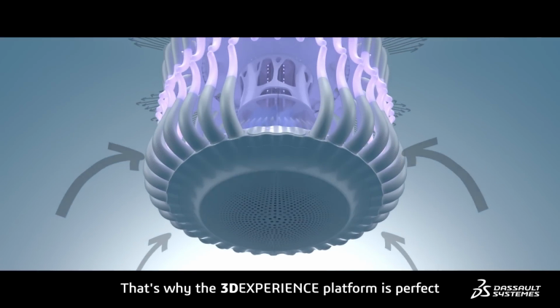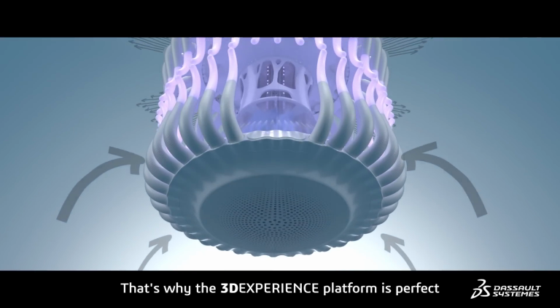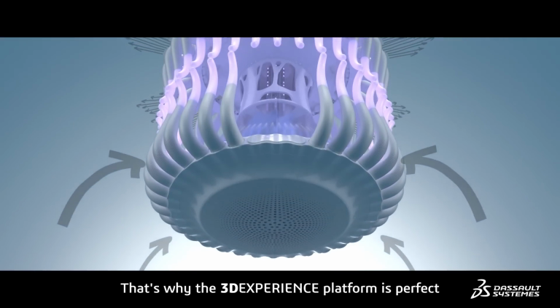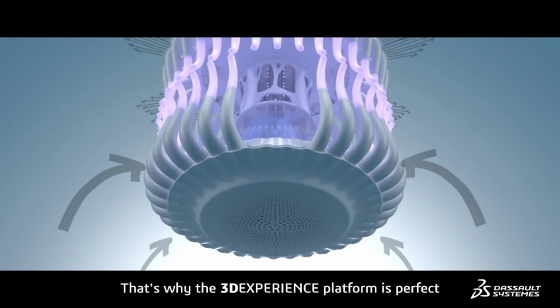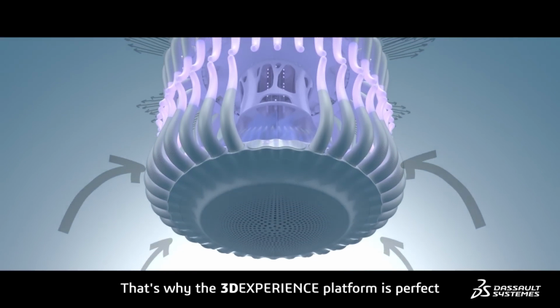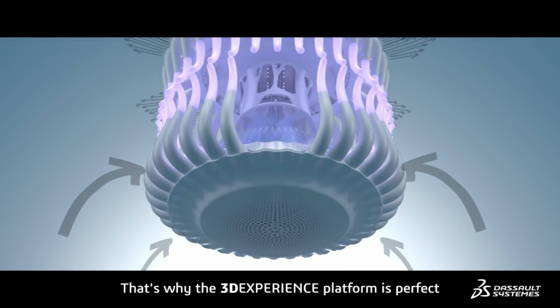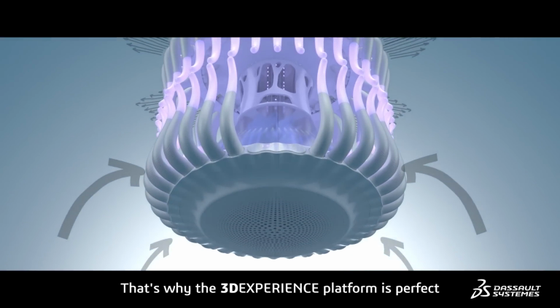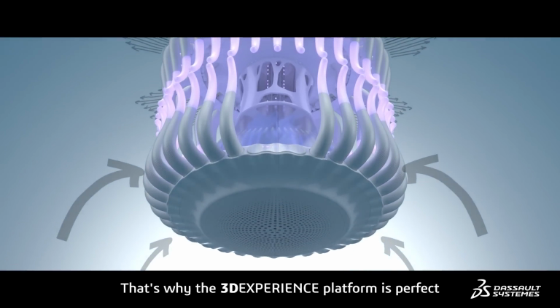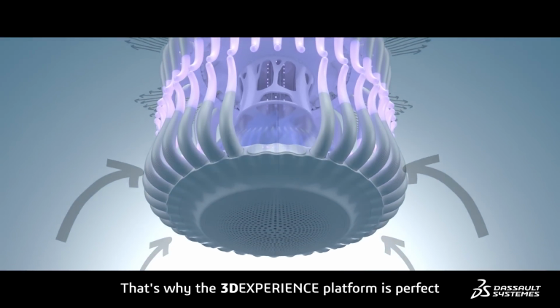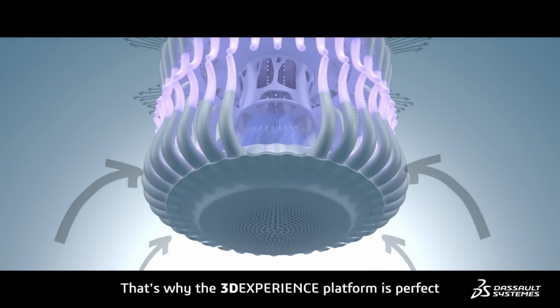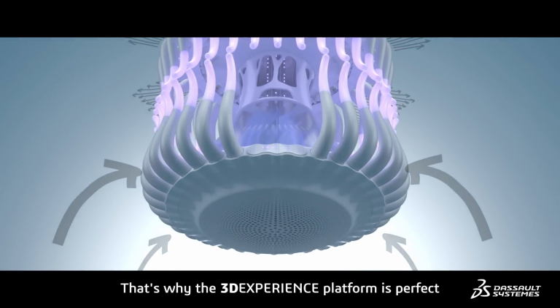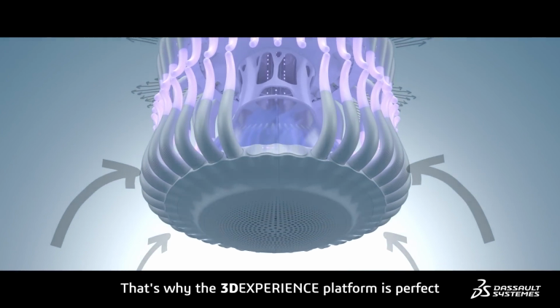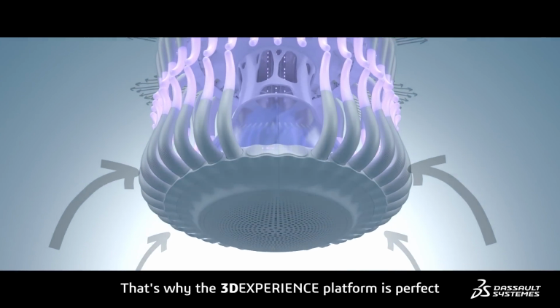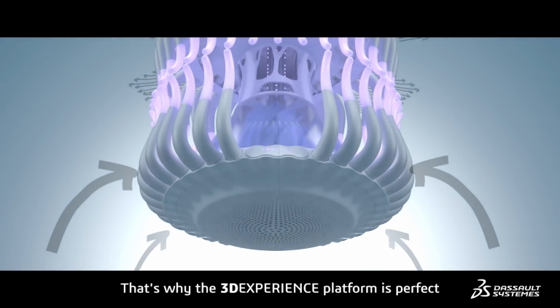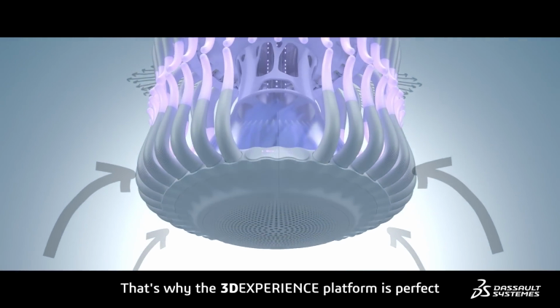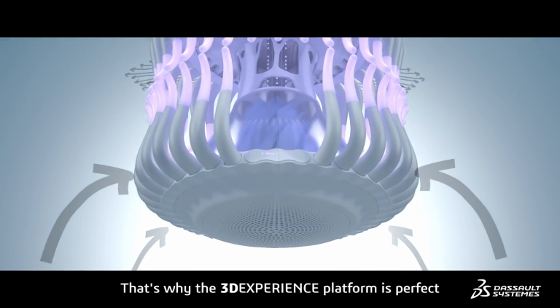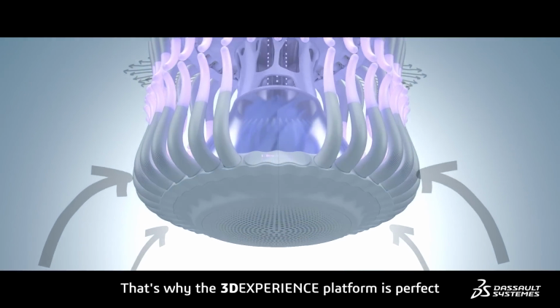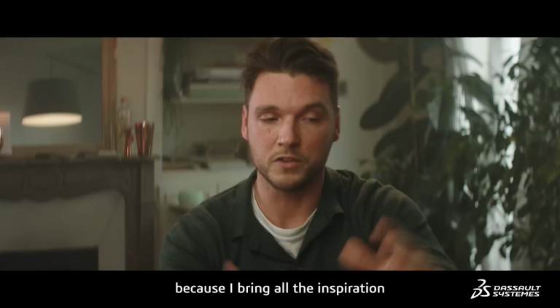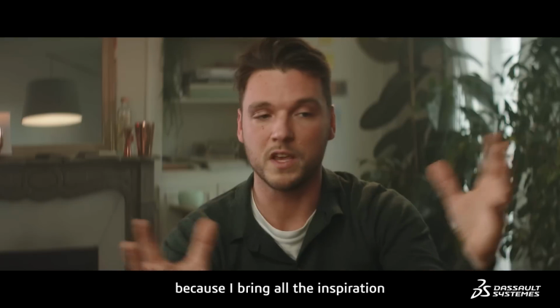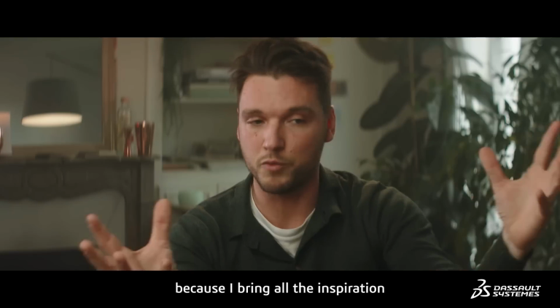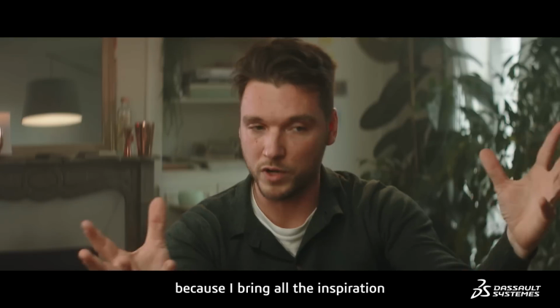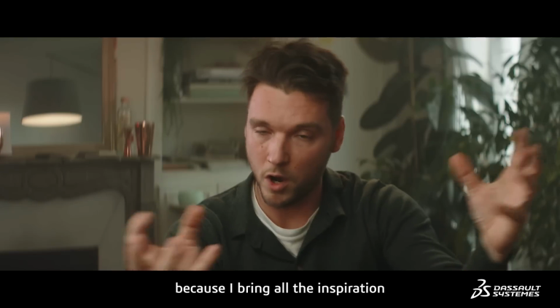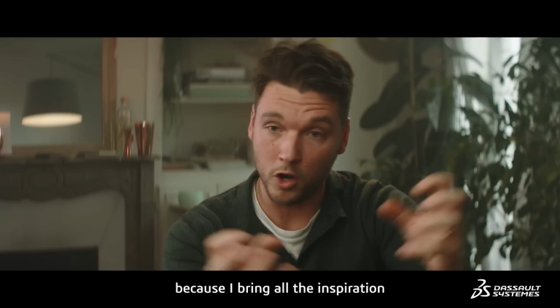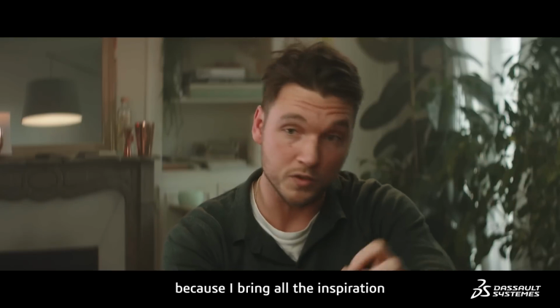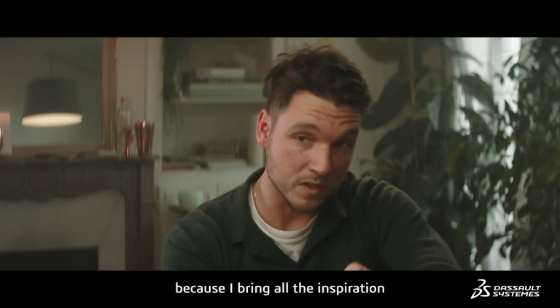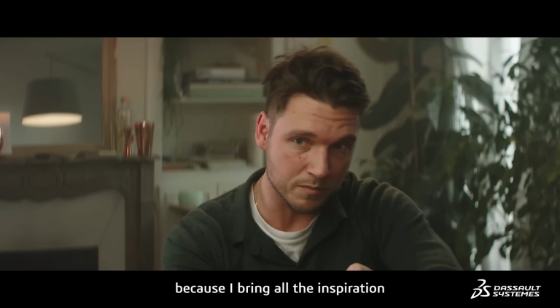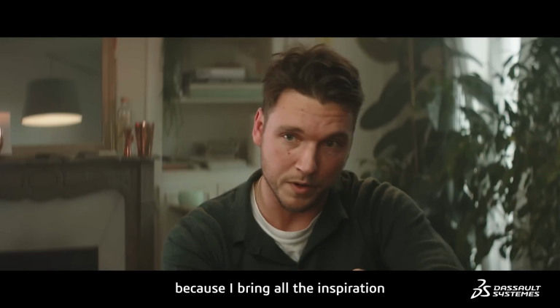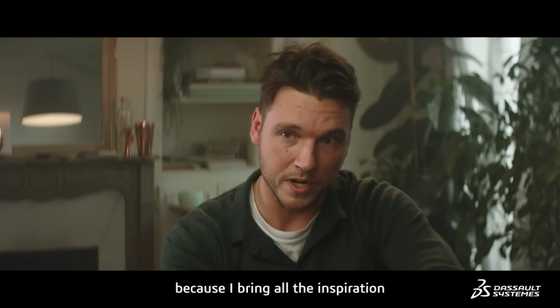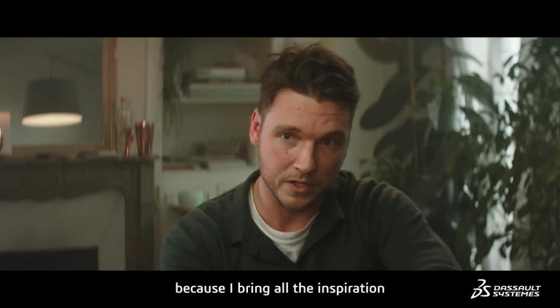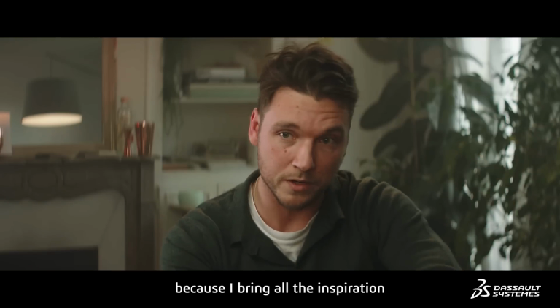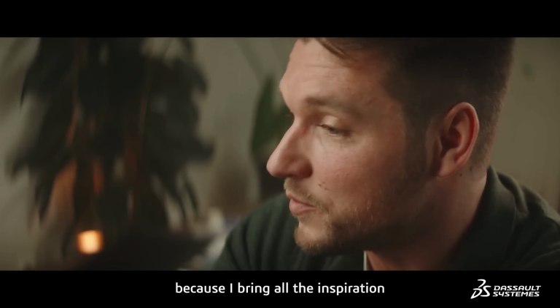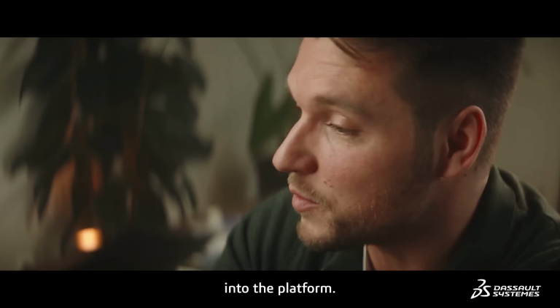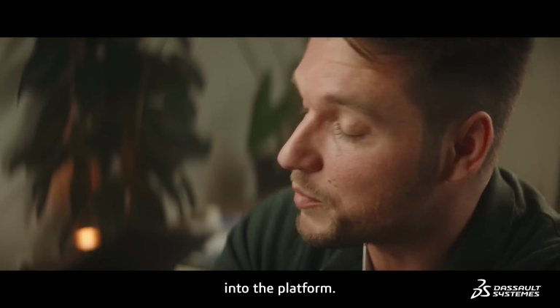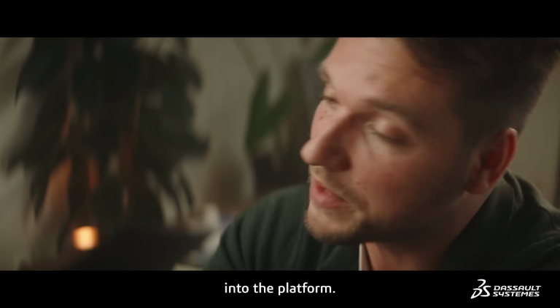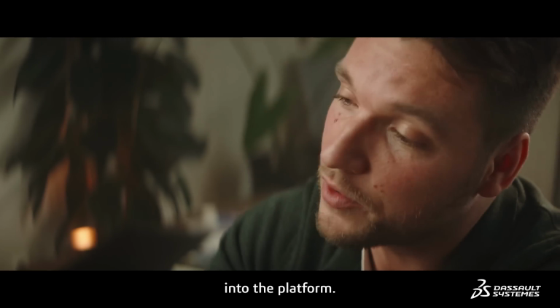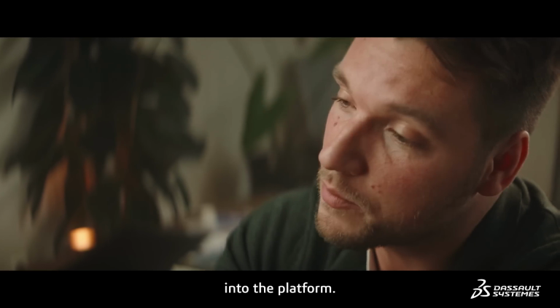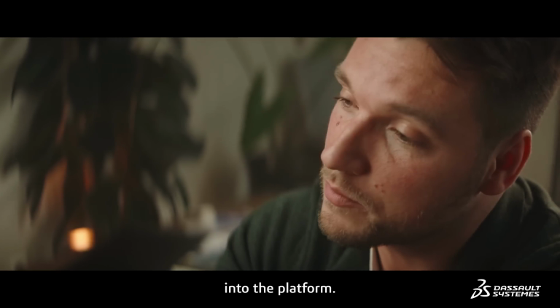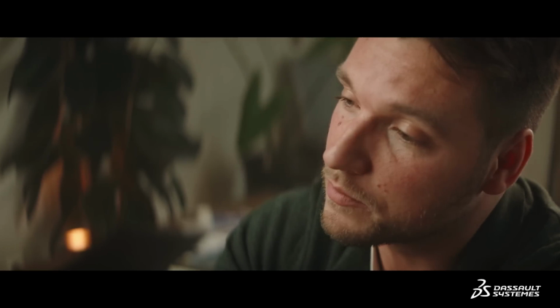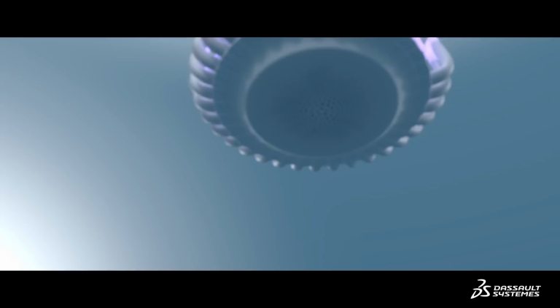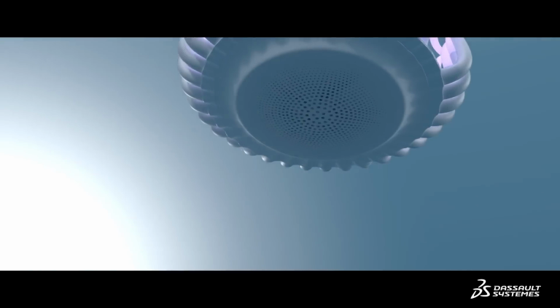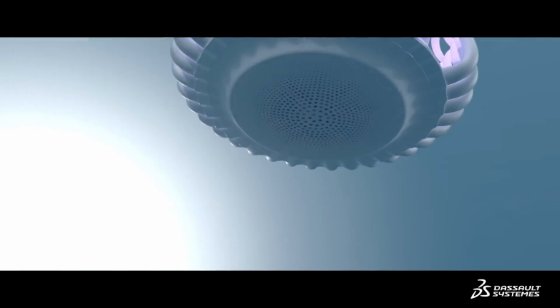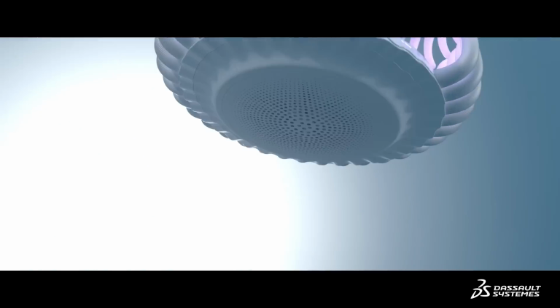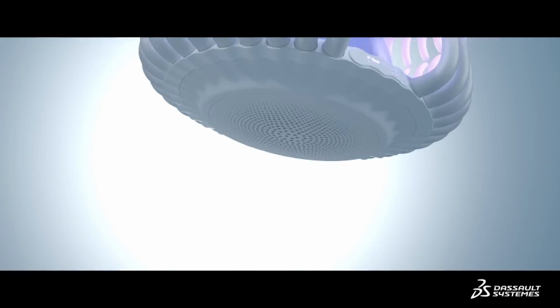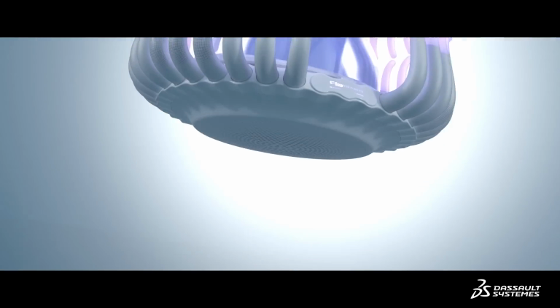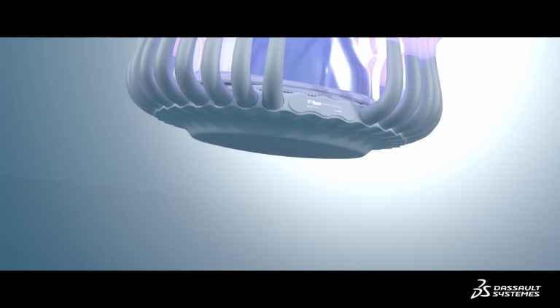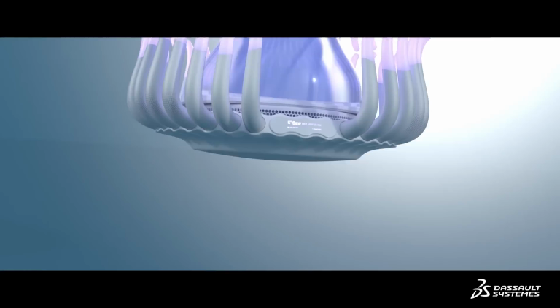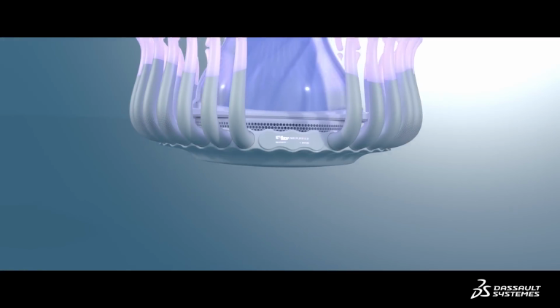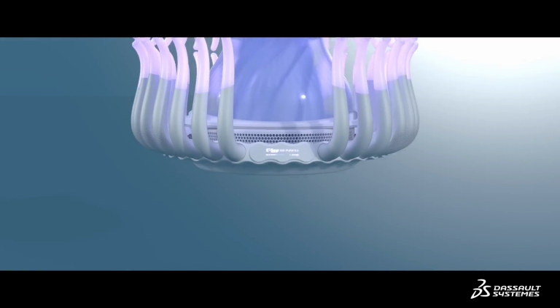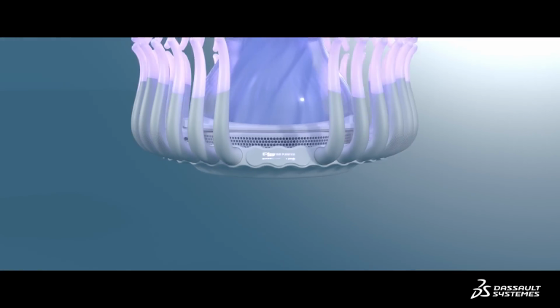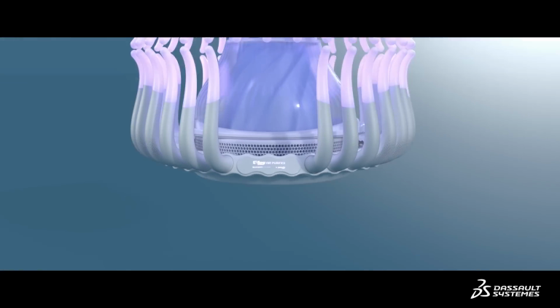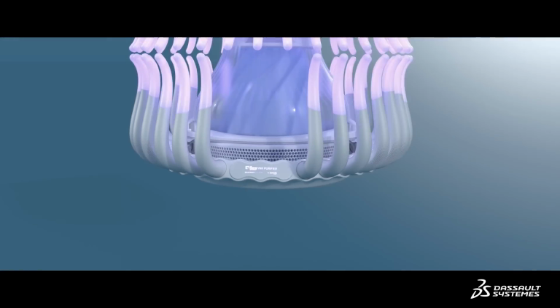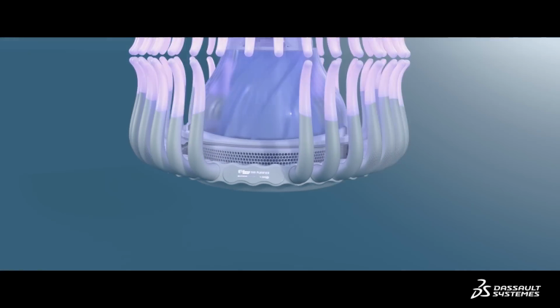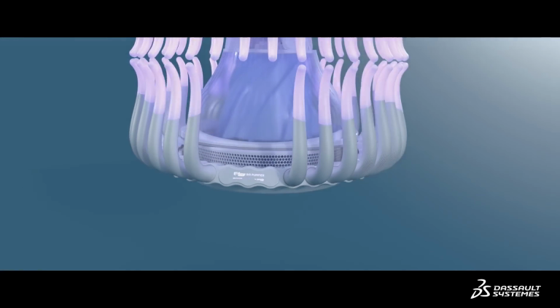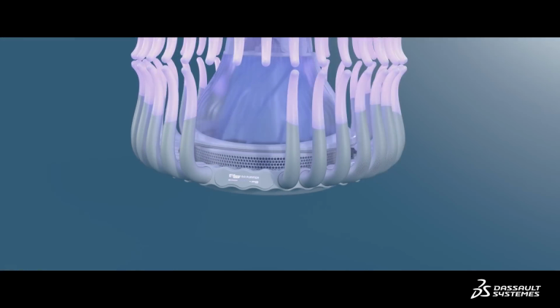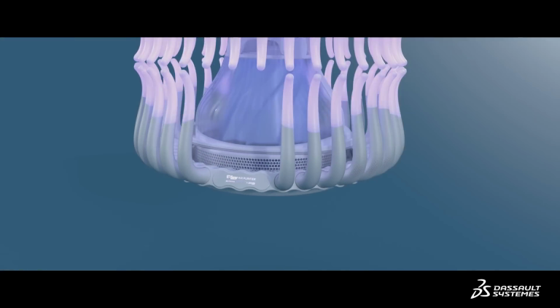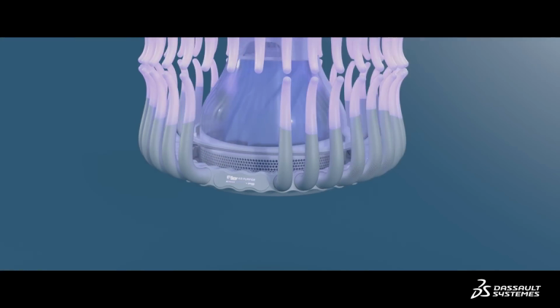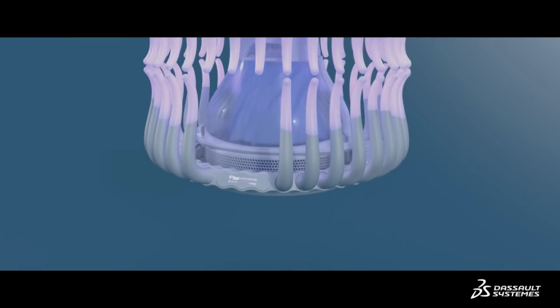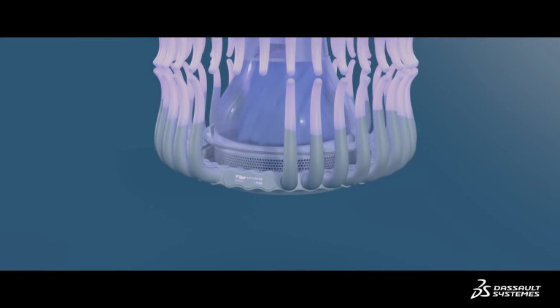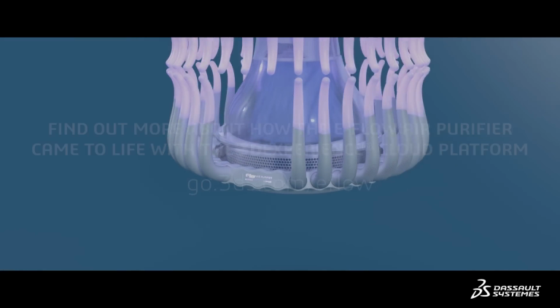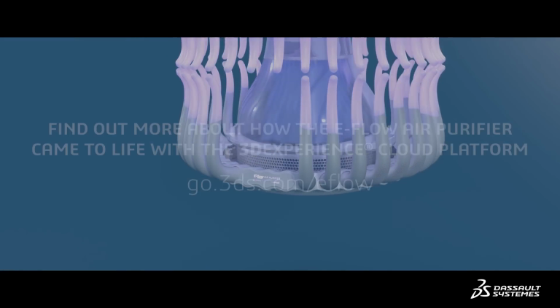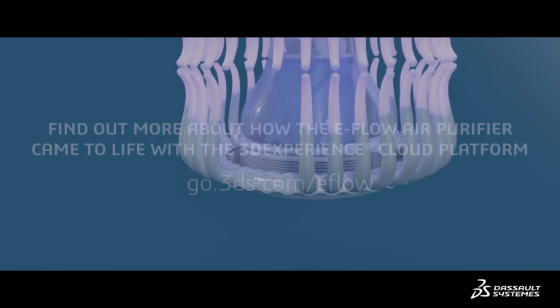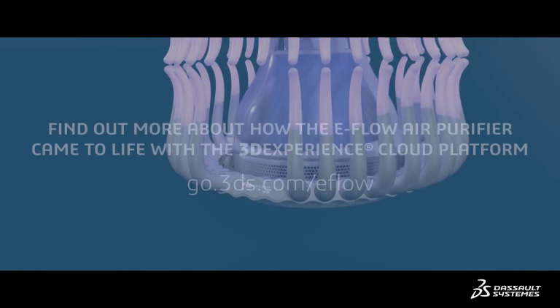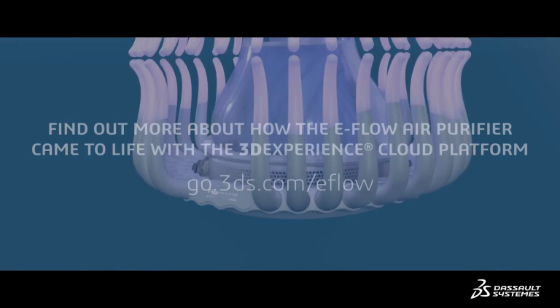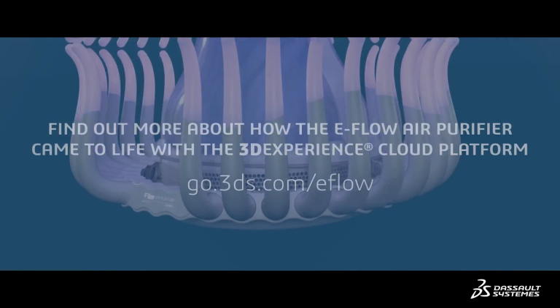That's the 3D Experience platform. It's perfect because I bring all the inspiration into the platform.